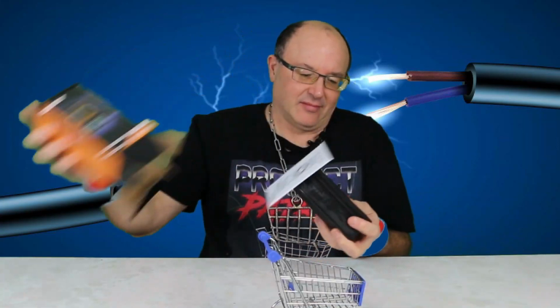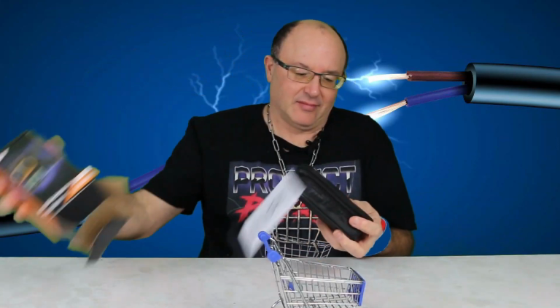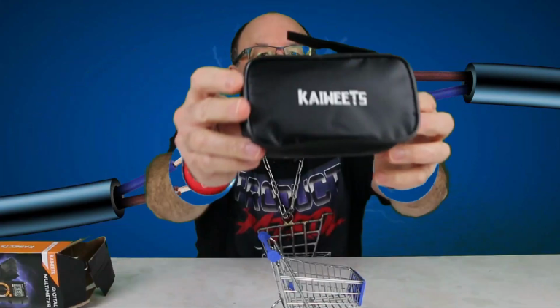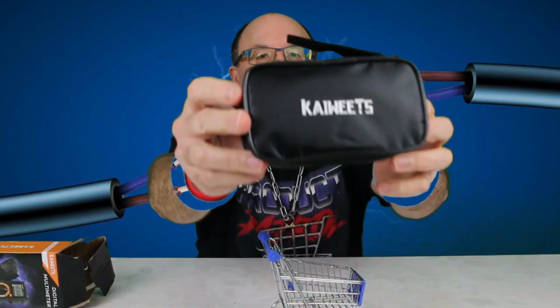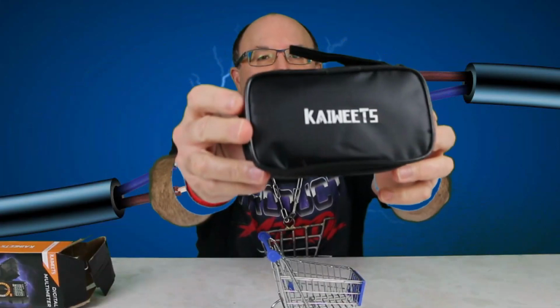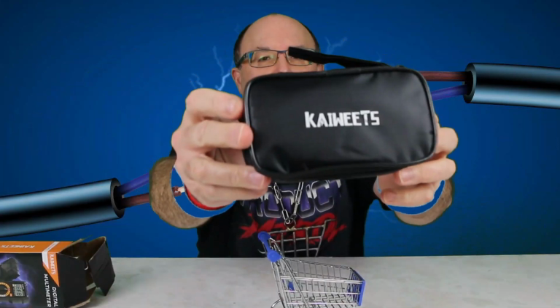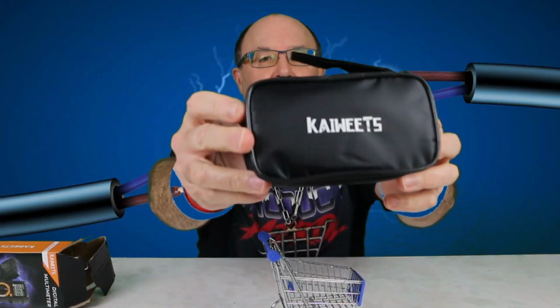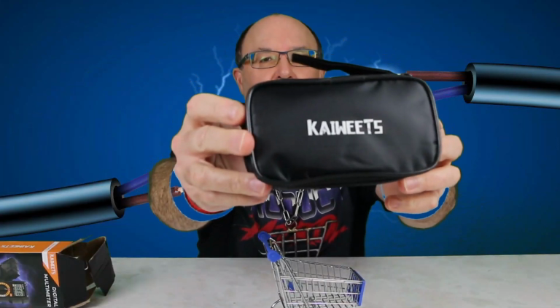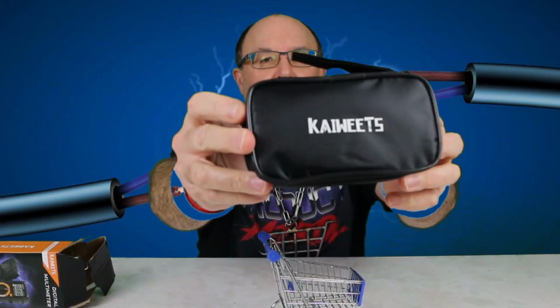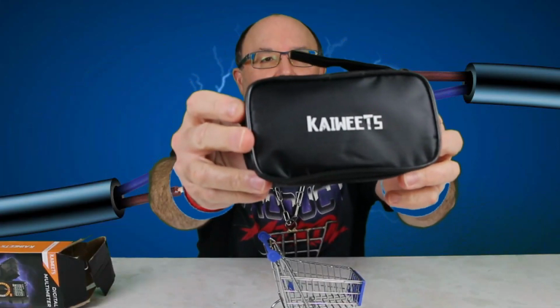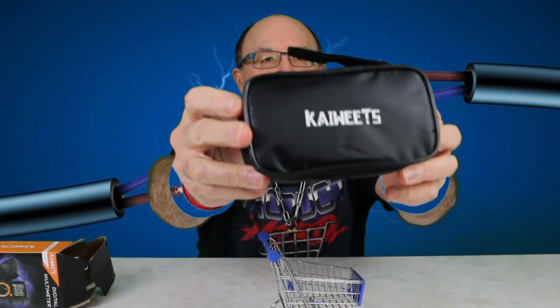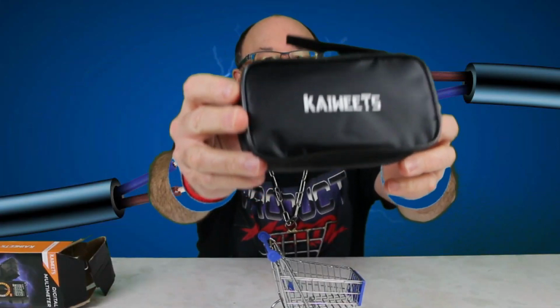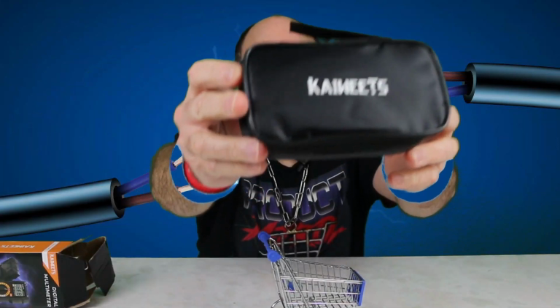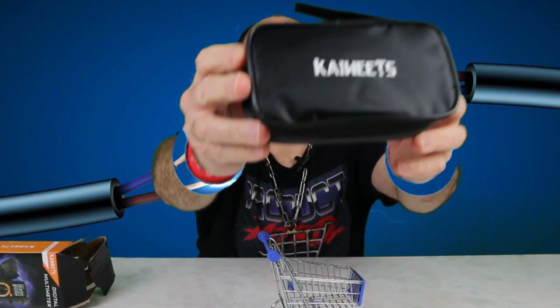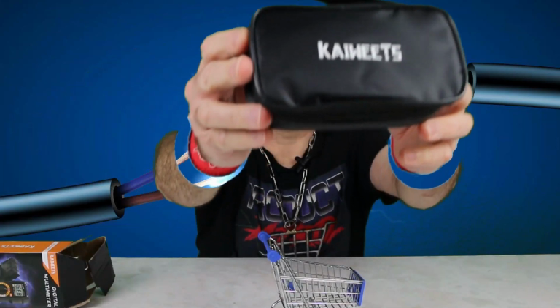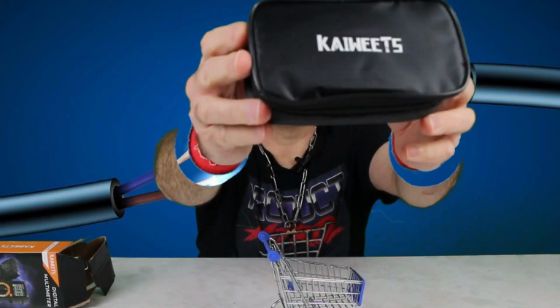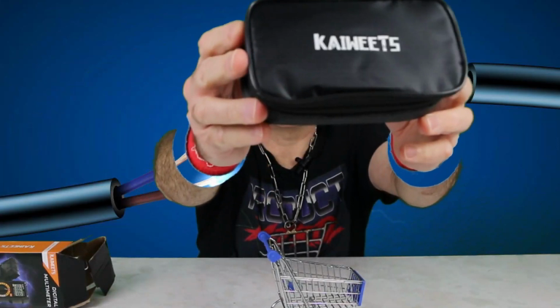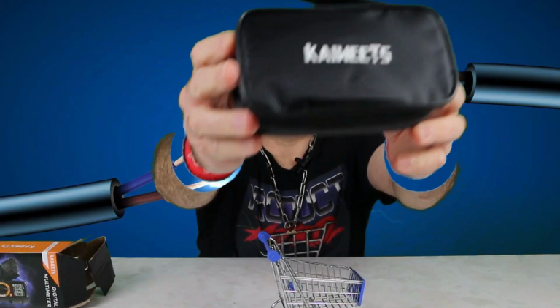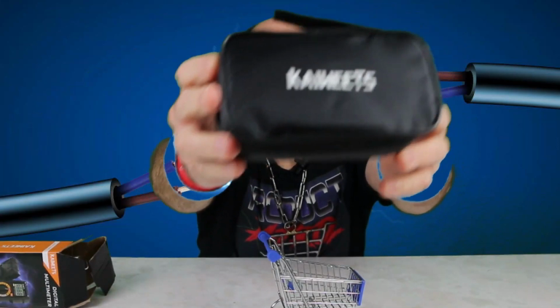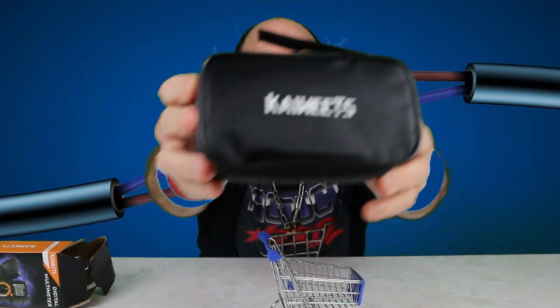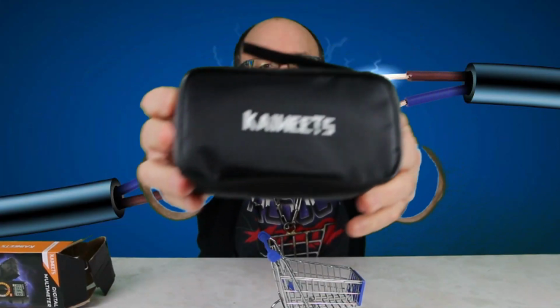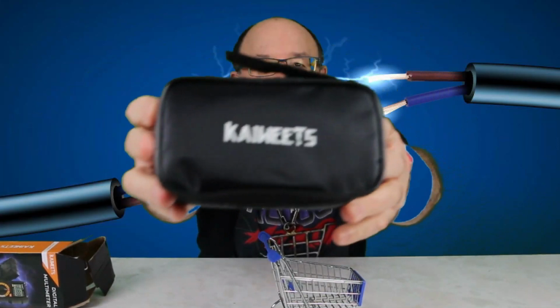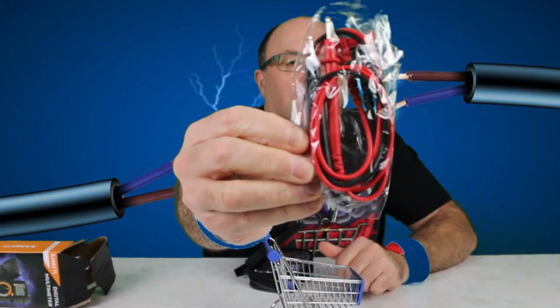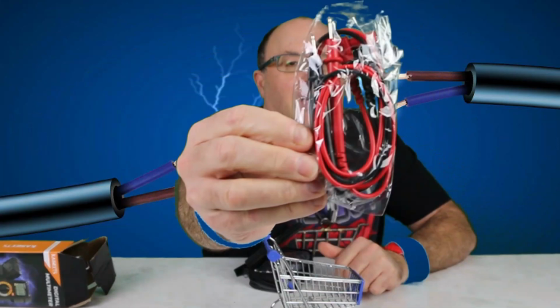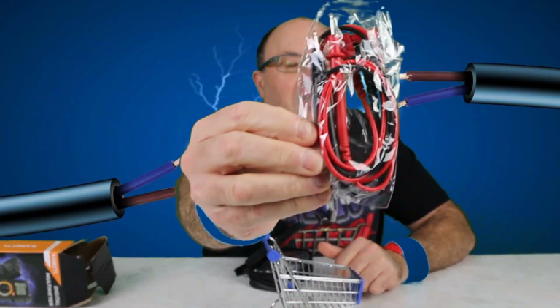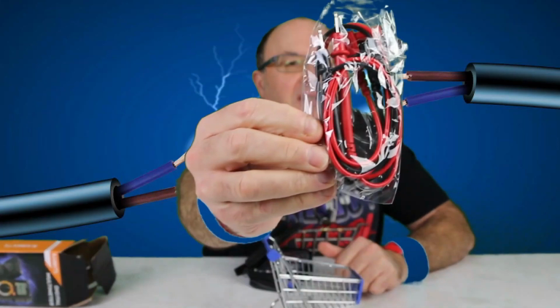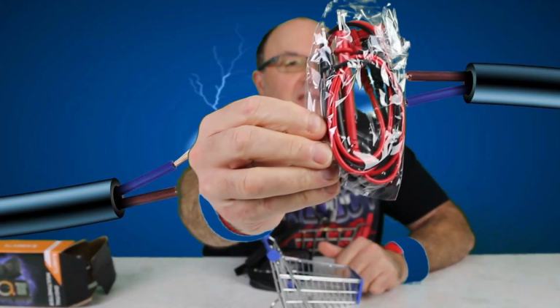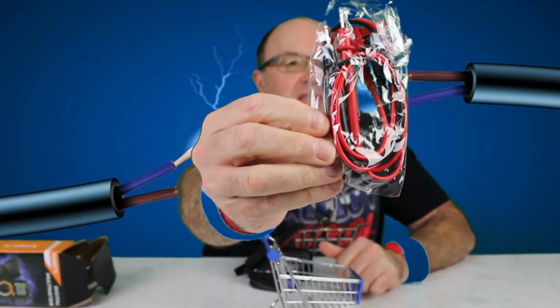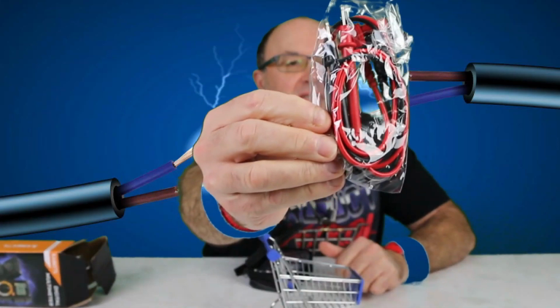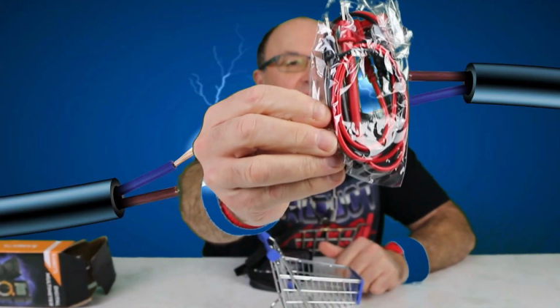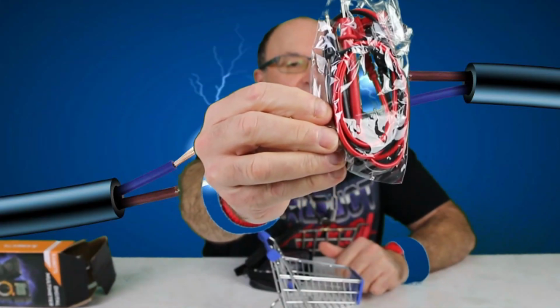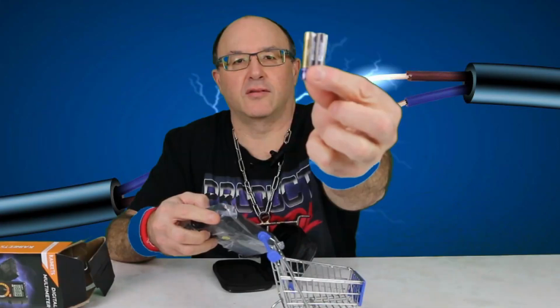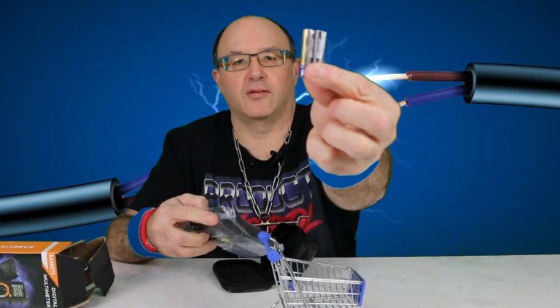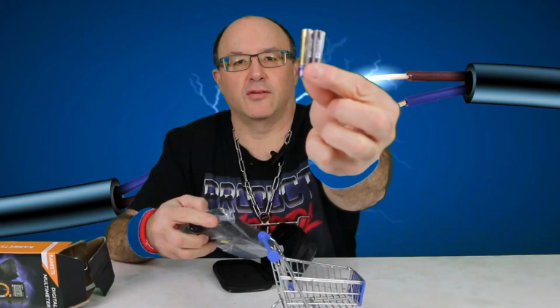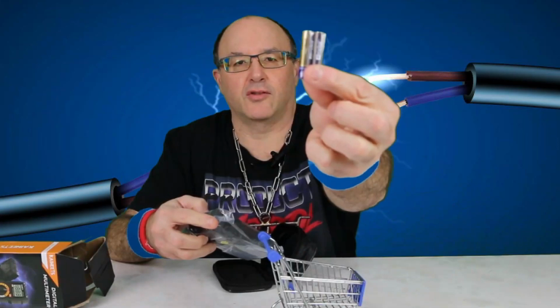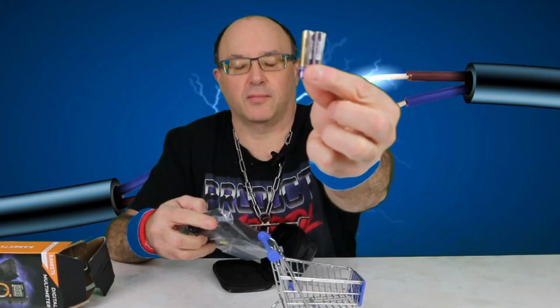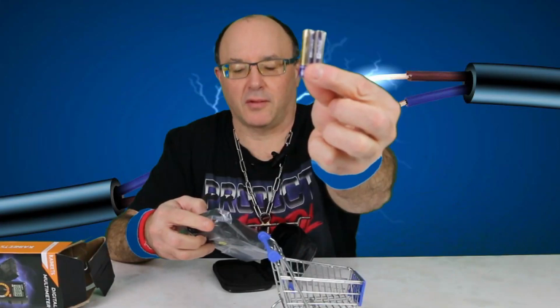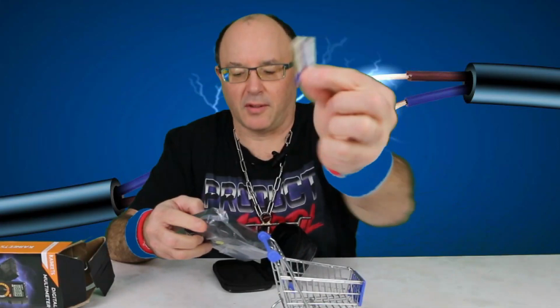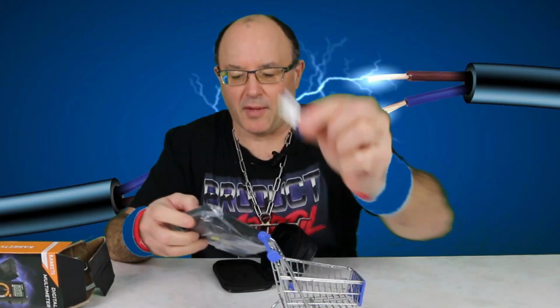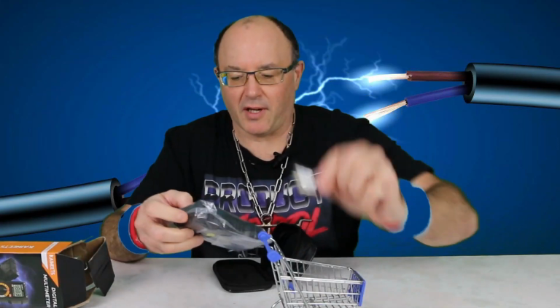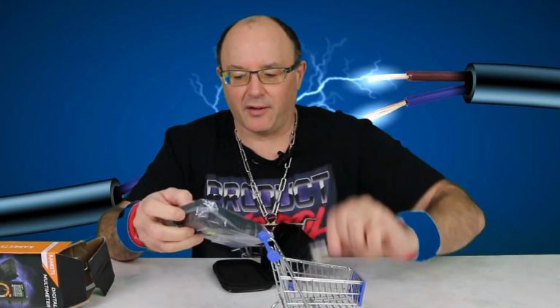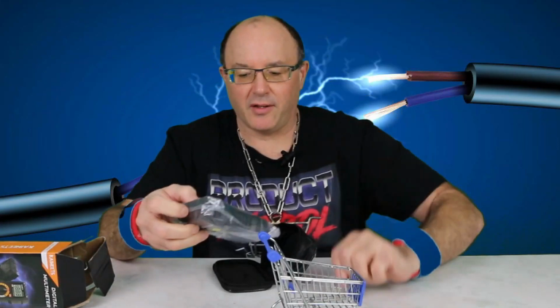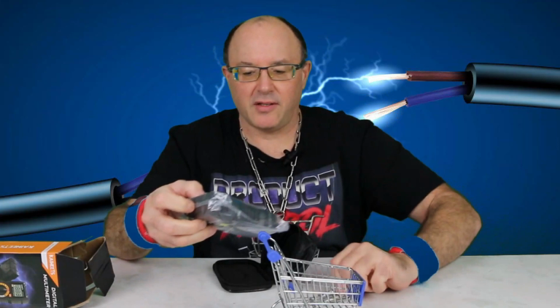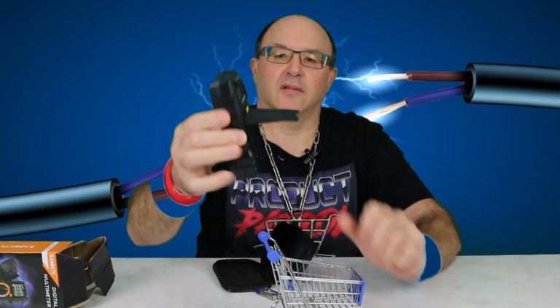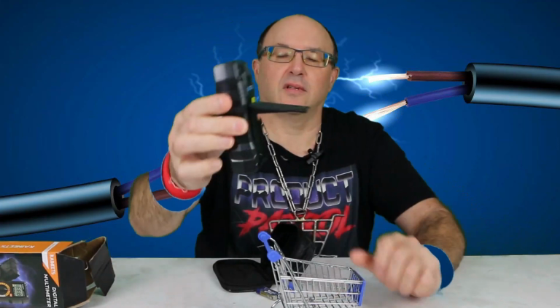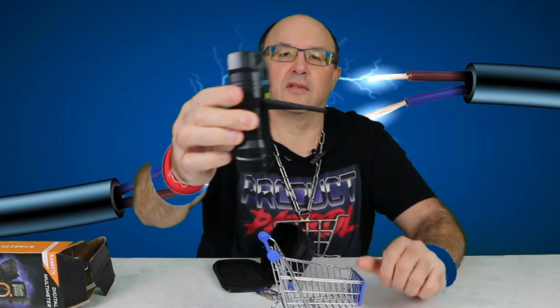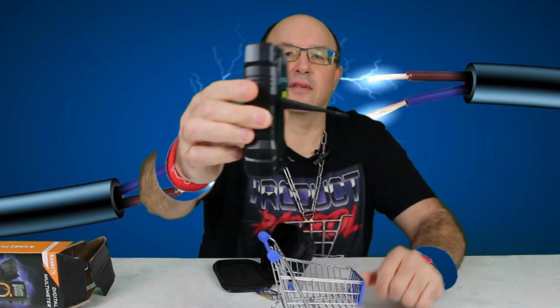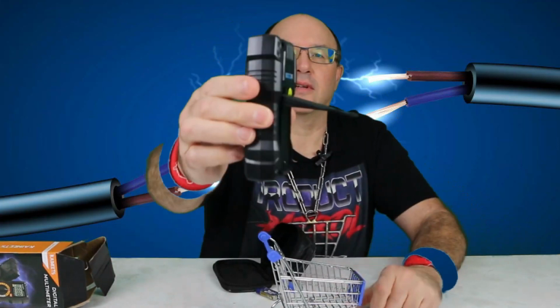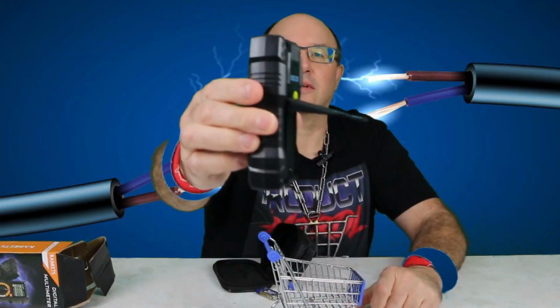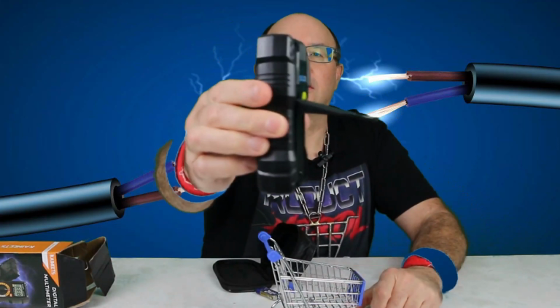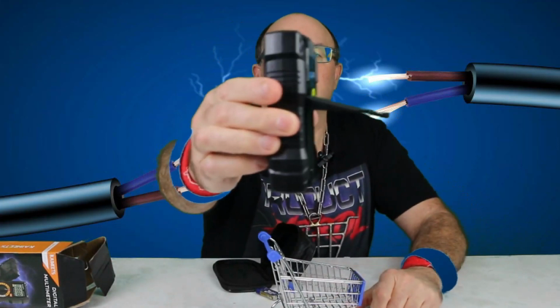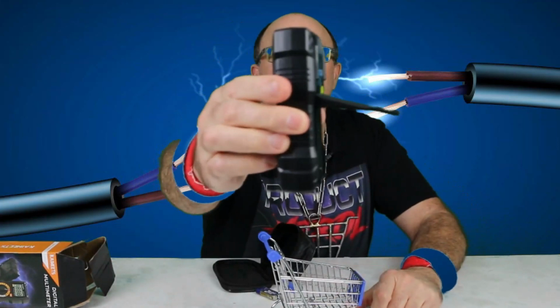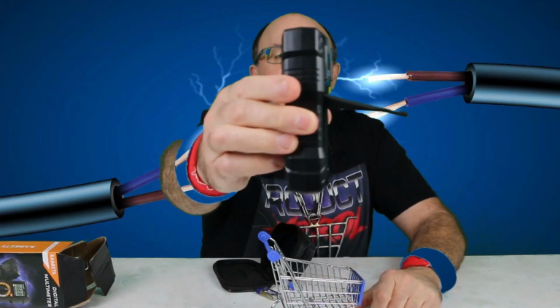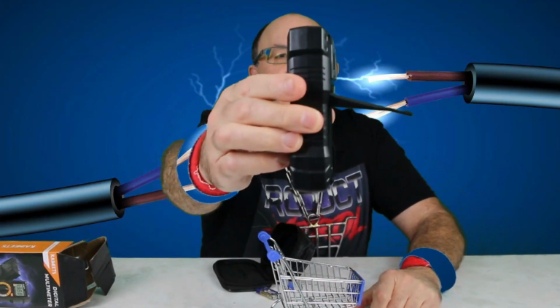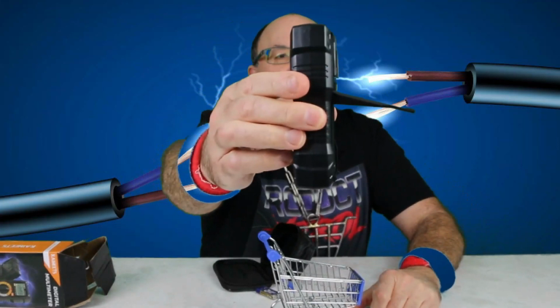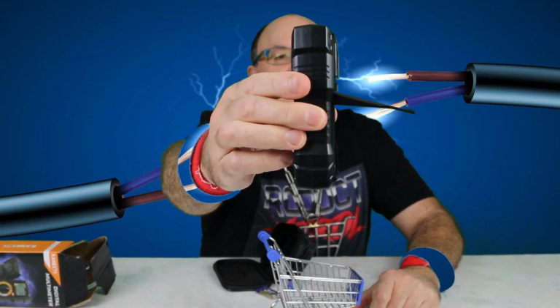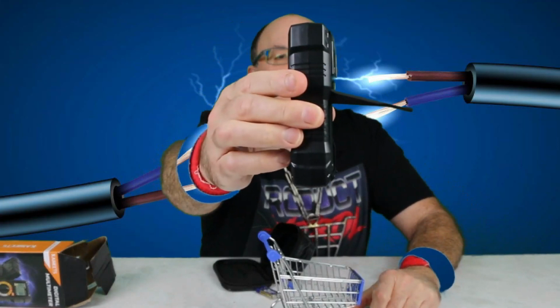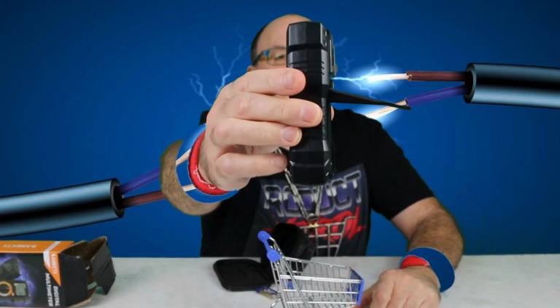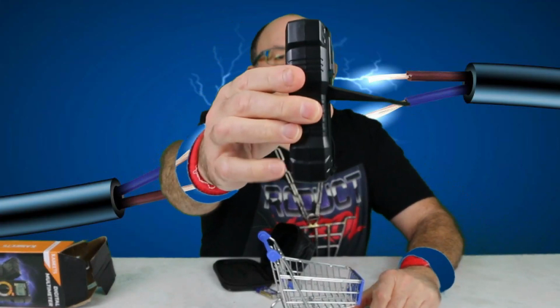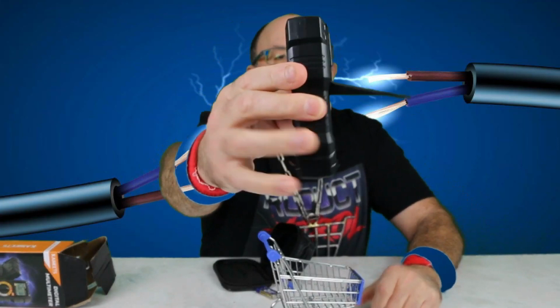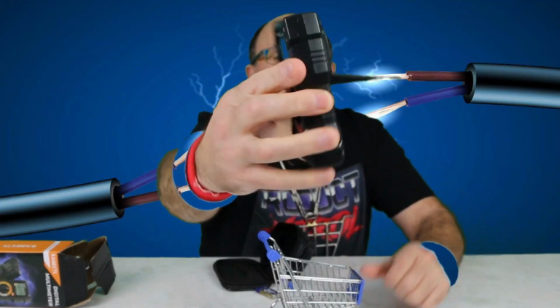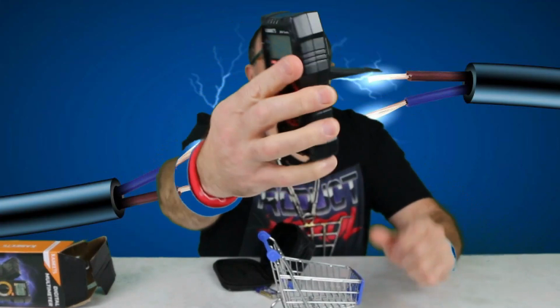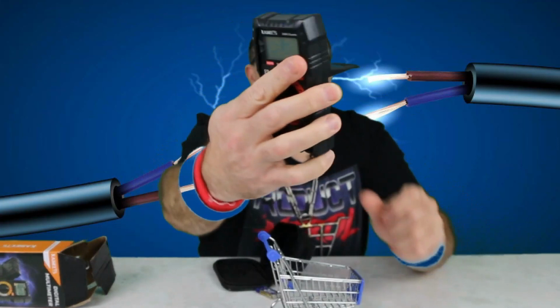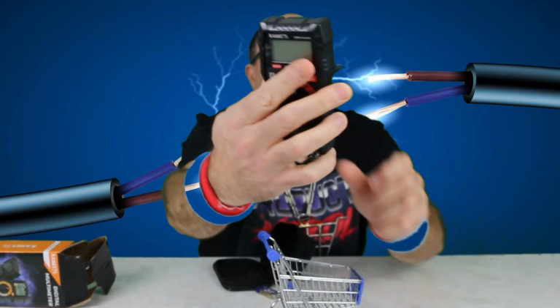It comes with a little case — isn't that cool? It includes plugs, two AAA batteries, and it's got a little stand to it as well.